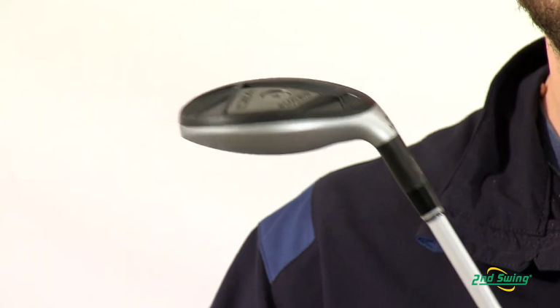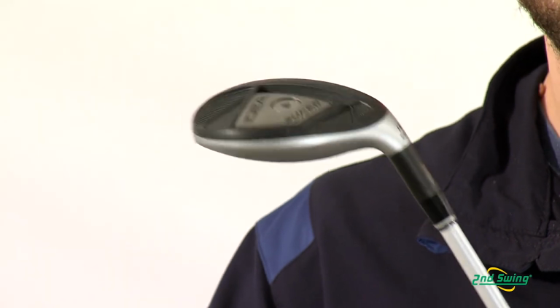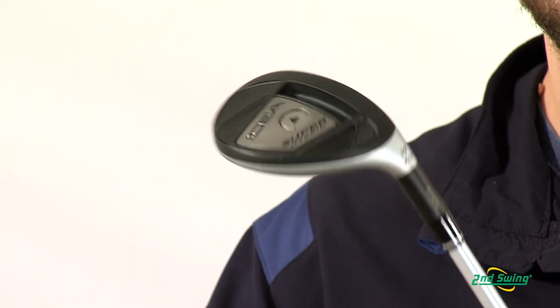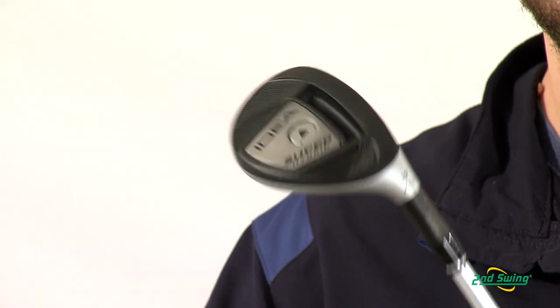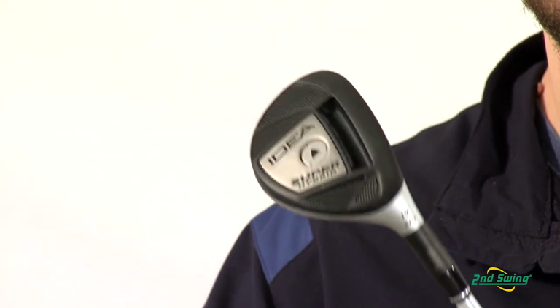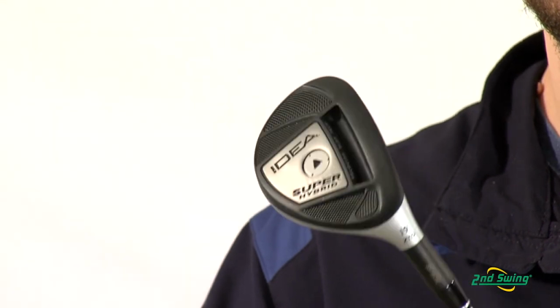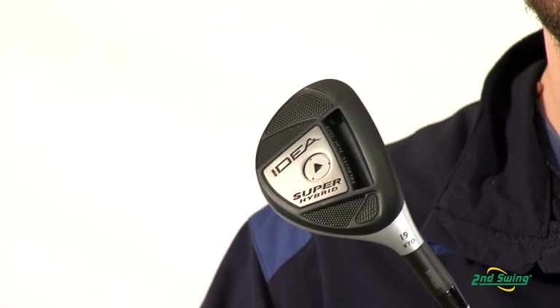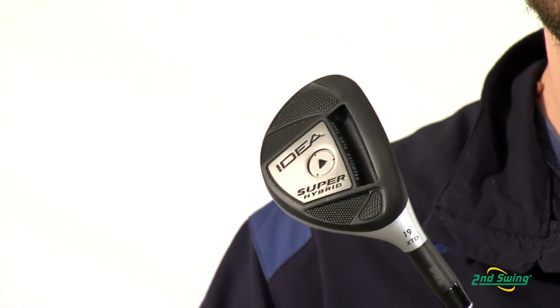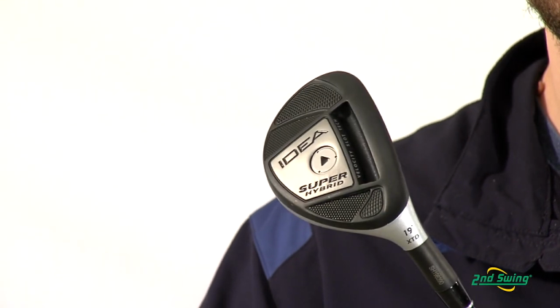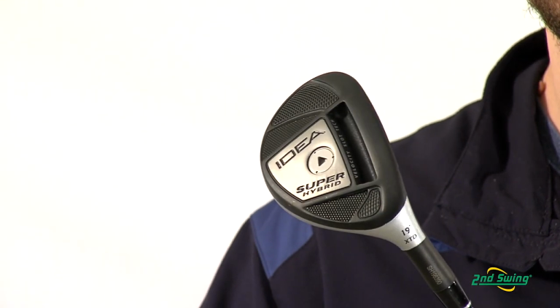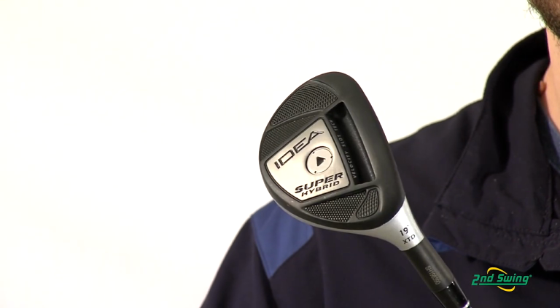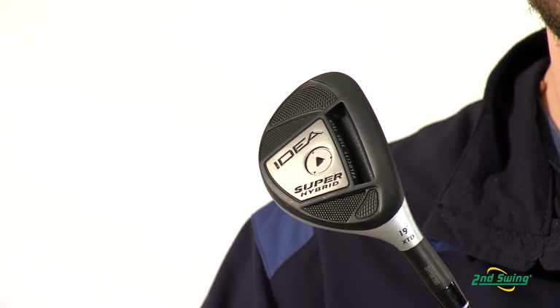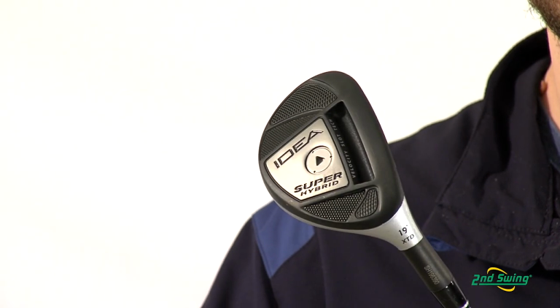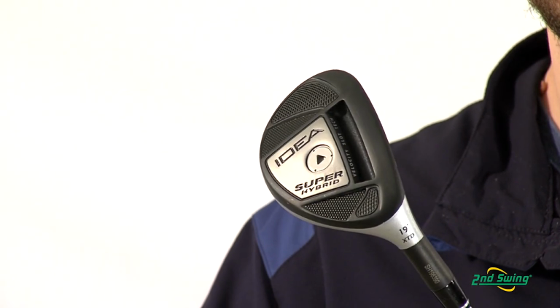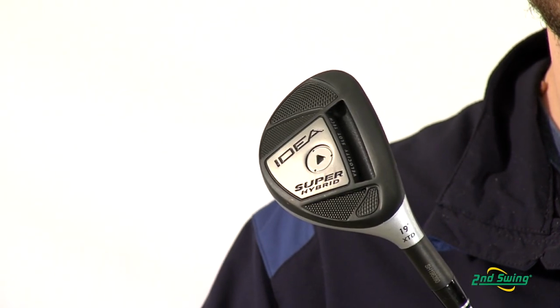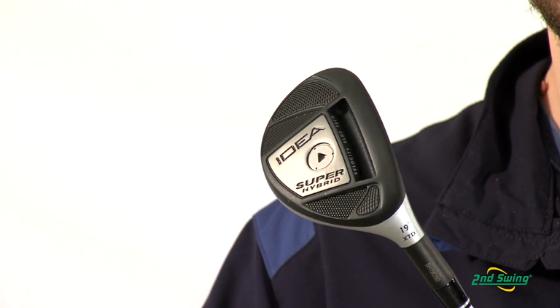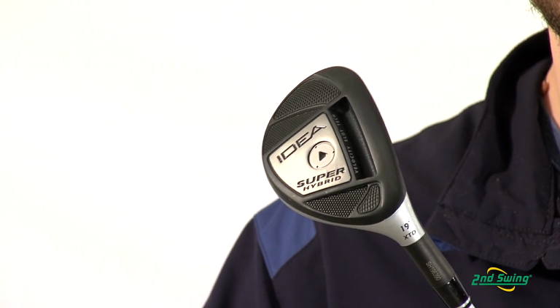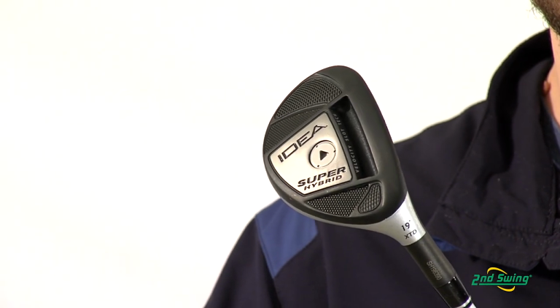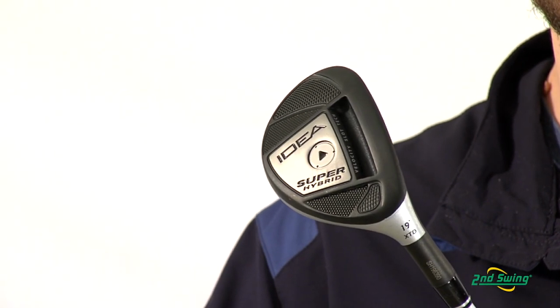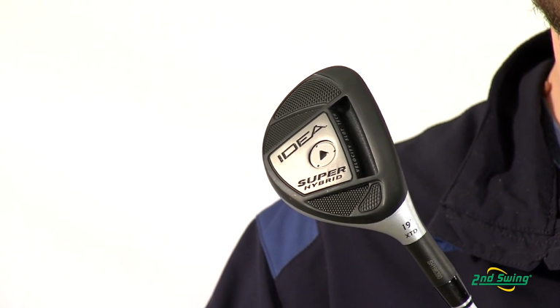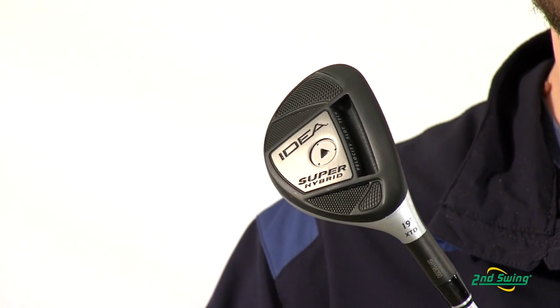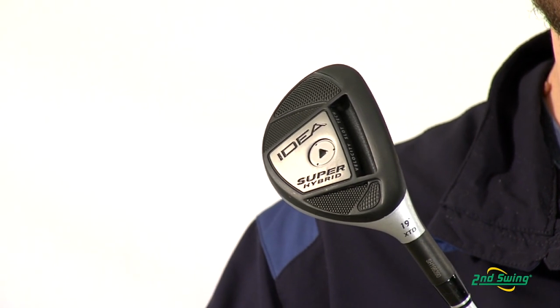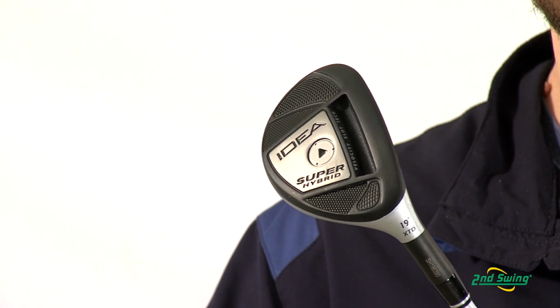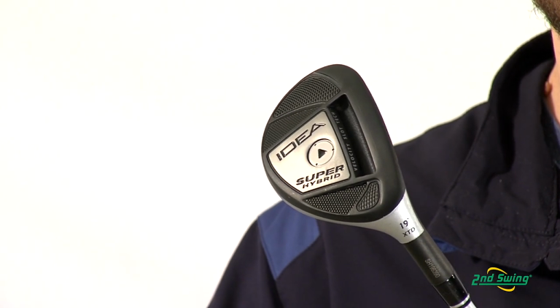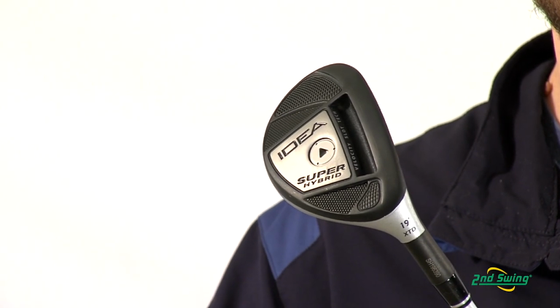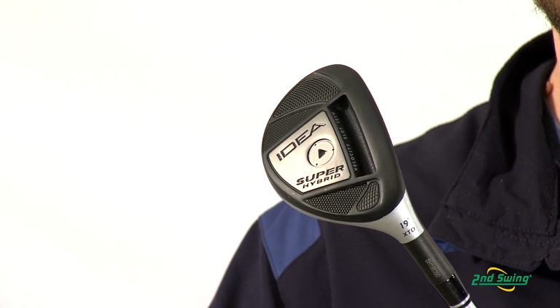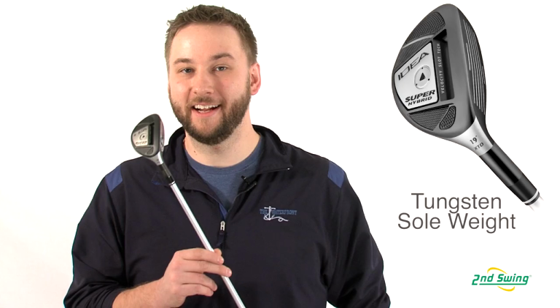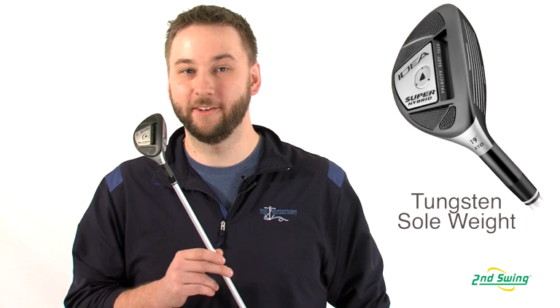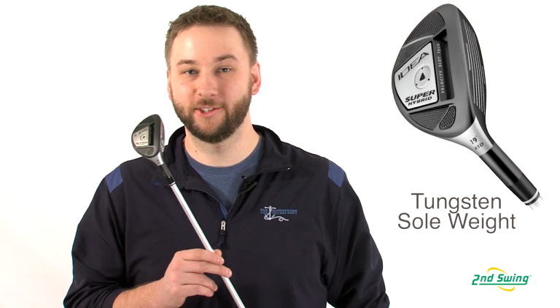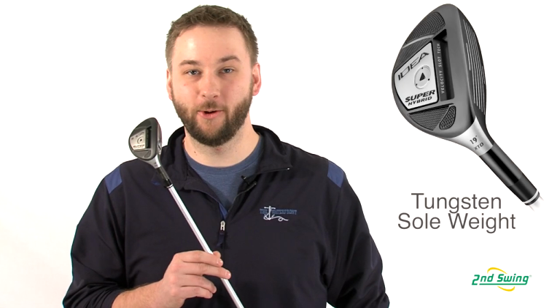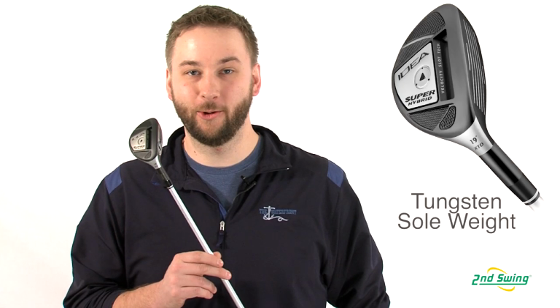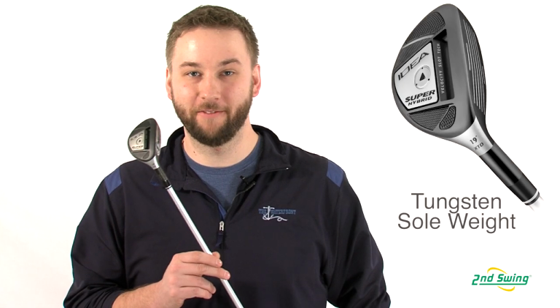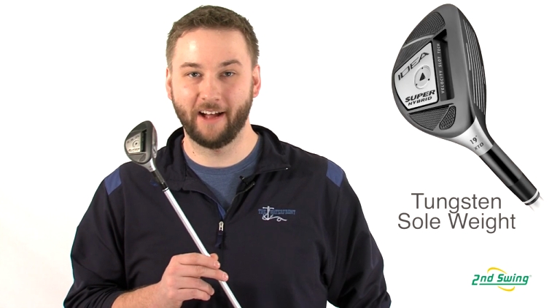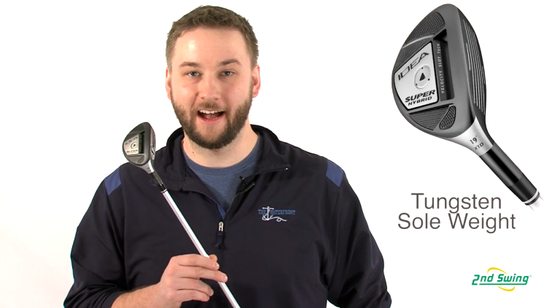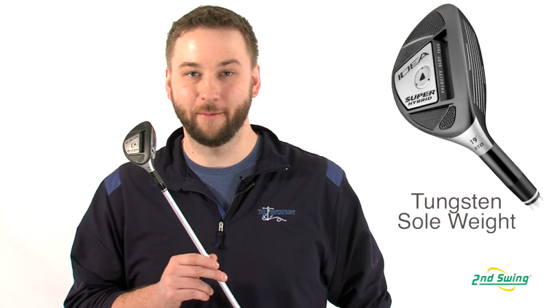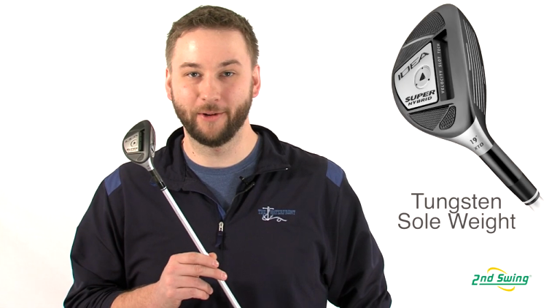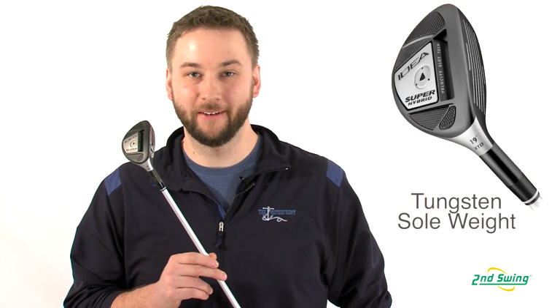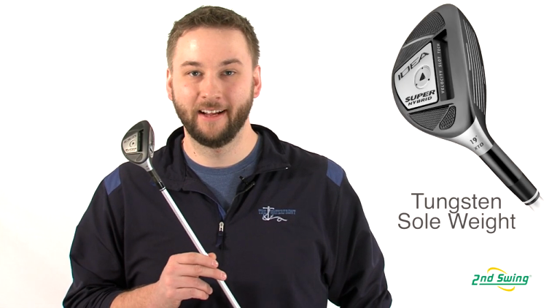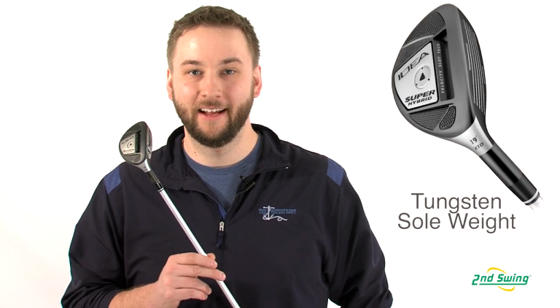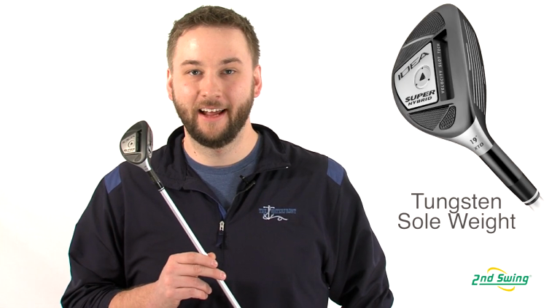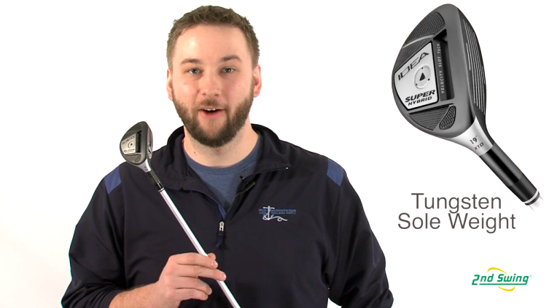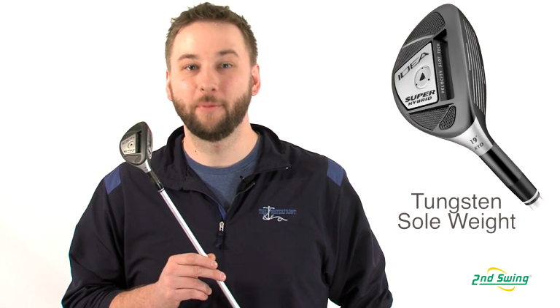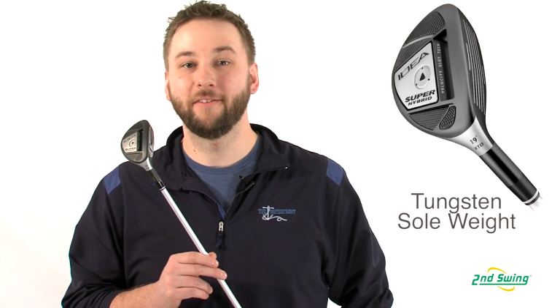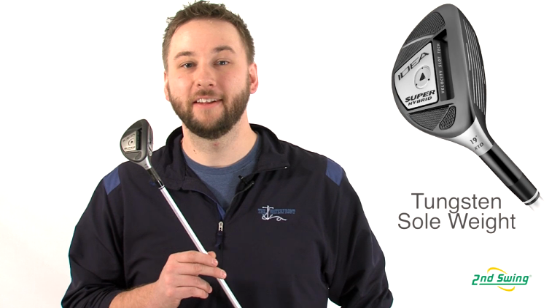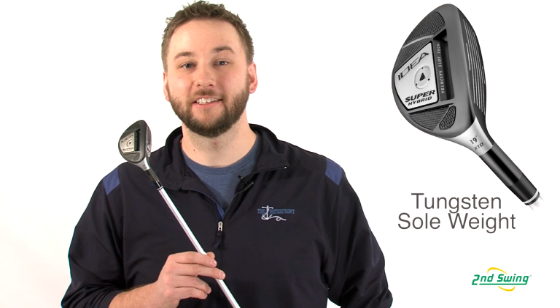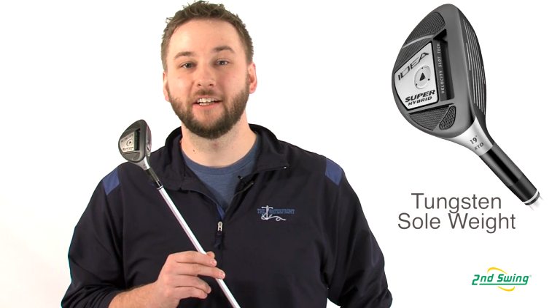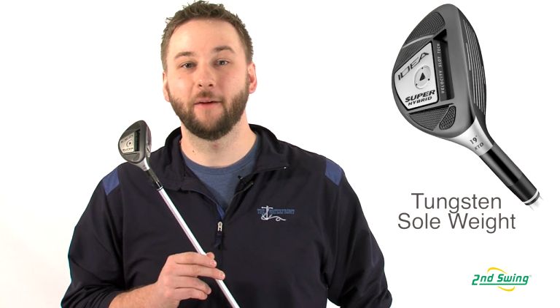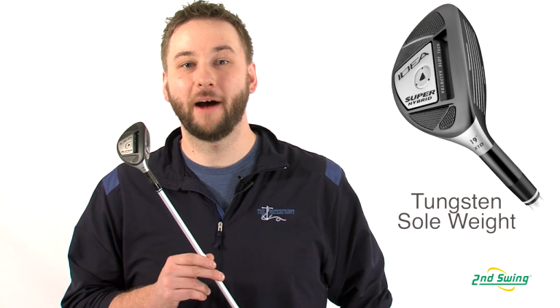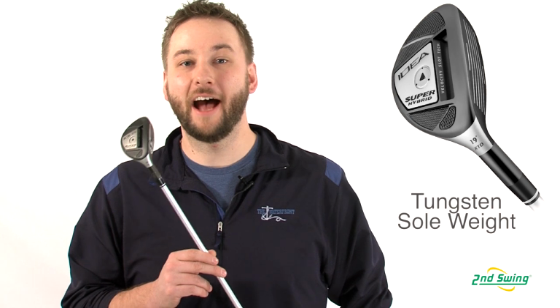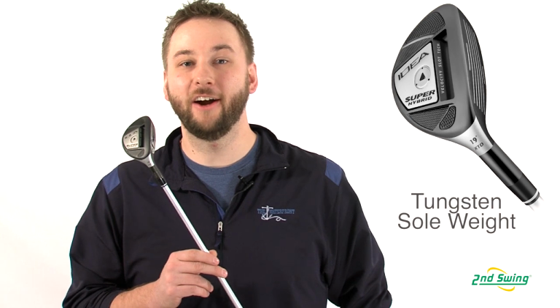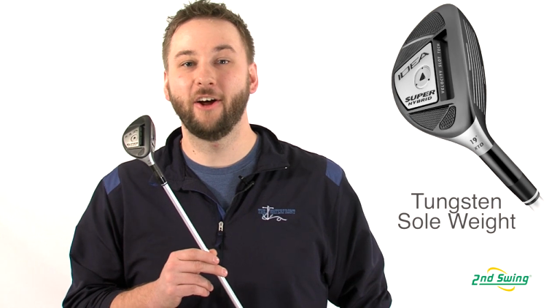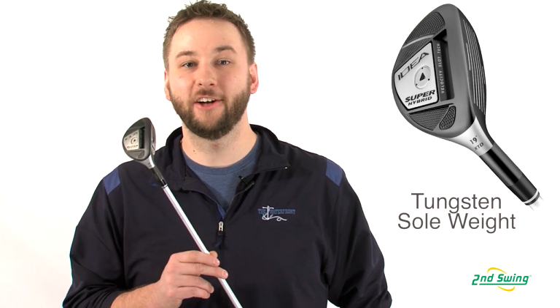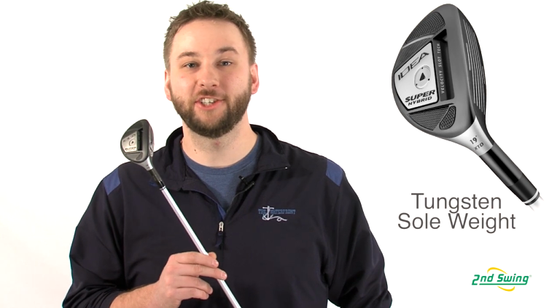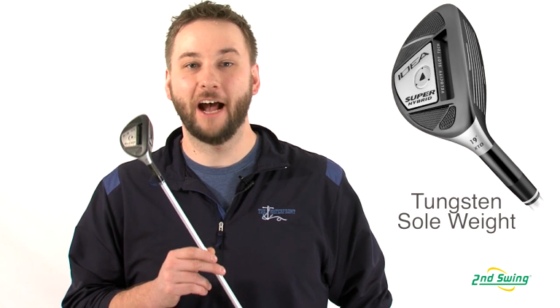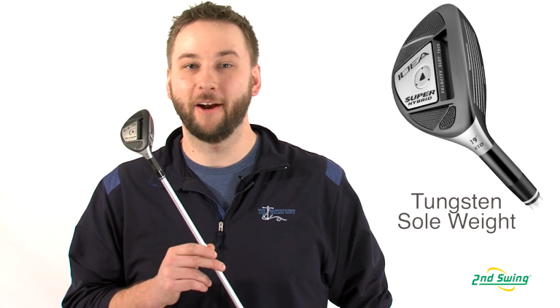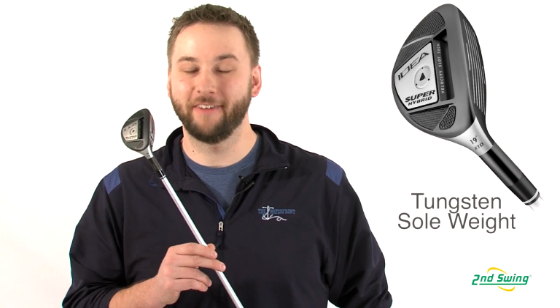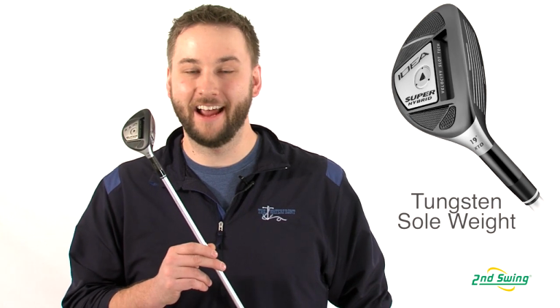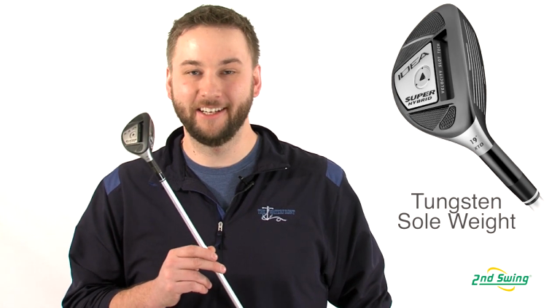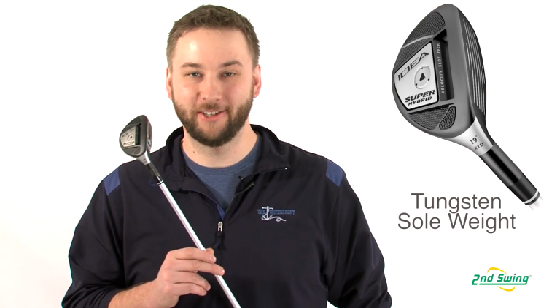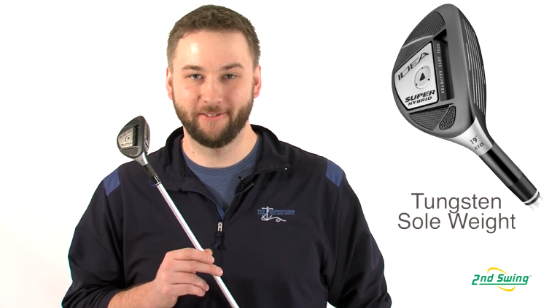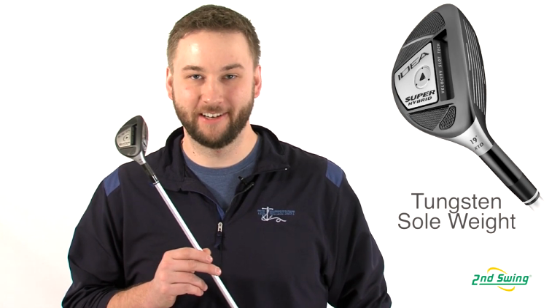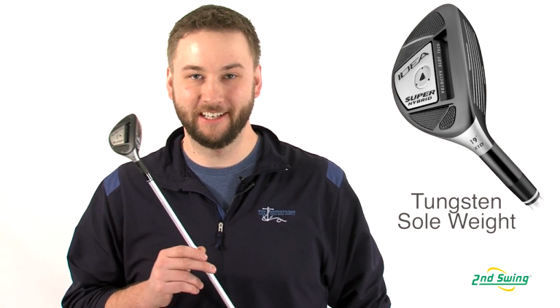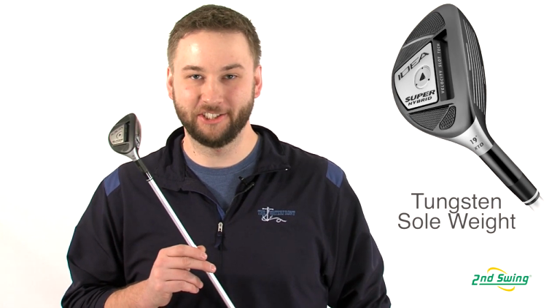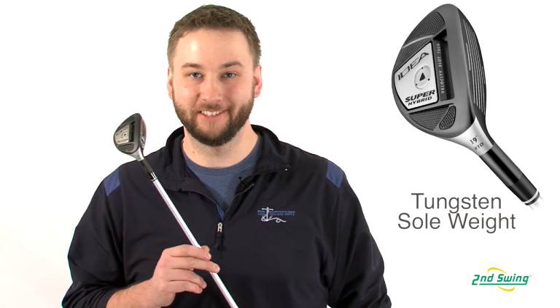Adams also includes their precision milled tungsten weight in the sole of the hybrid, helping give this club a higher launch out of any turf condition.